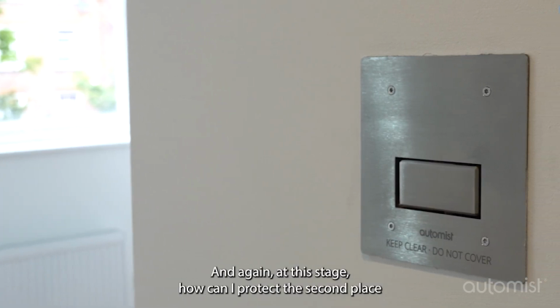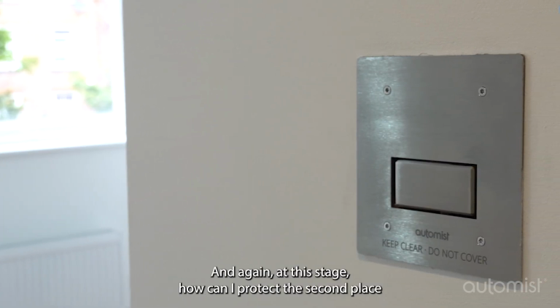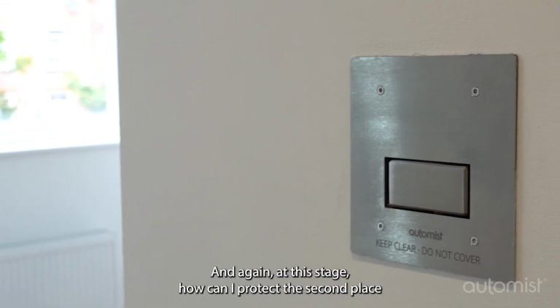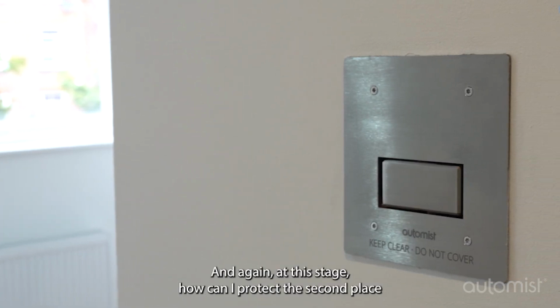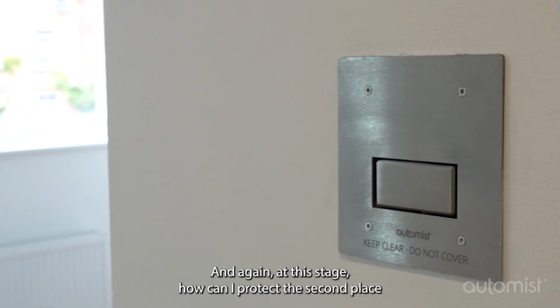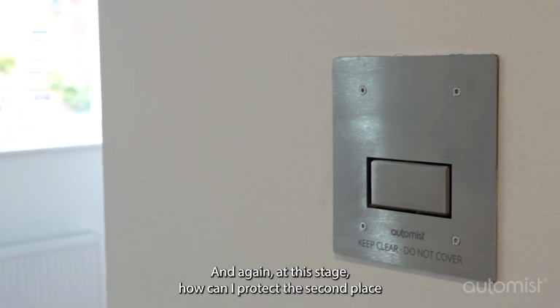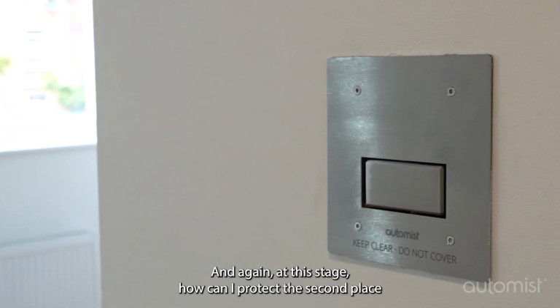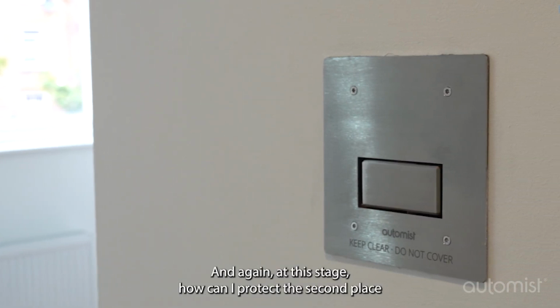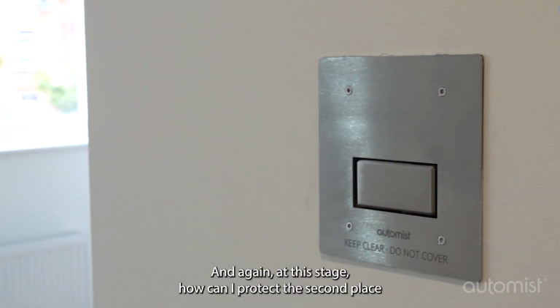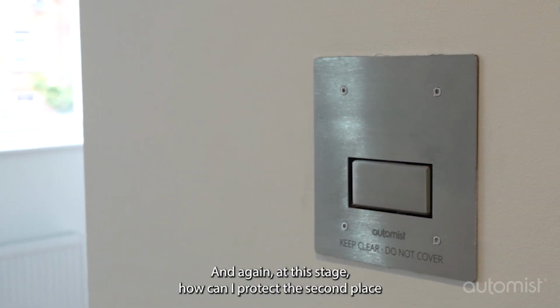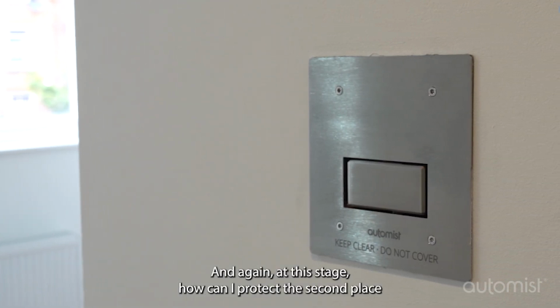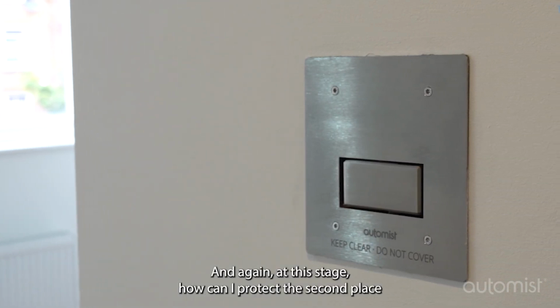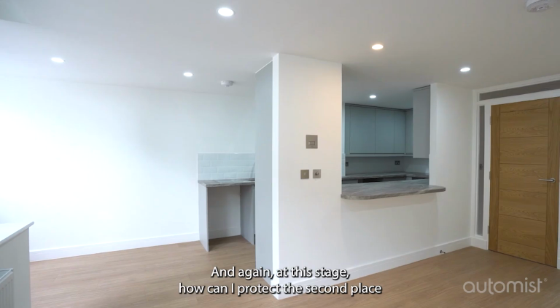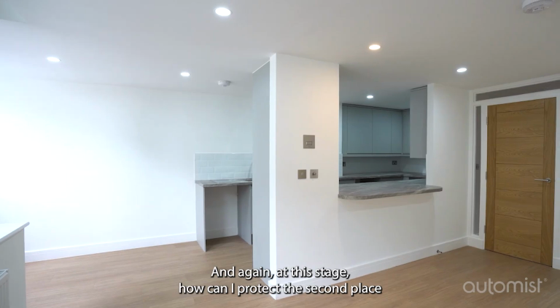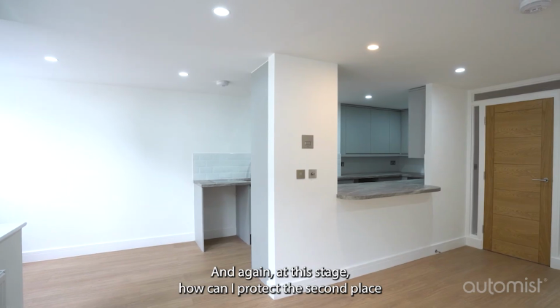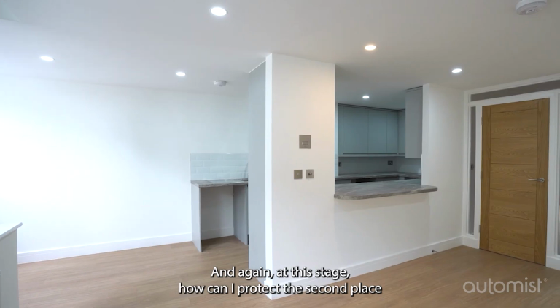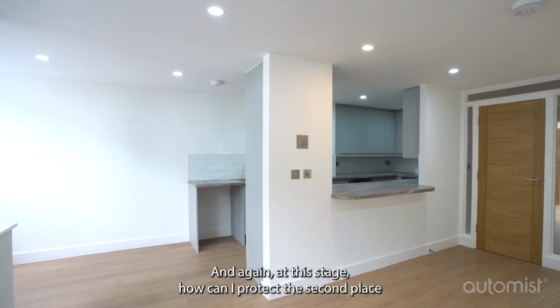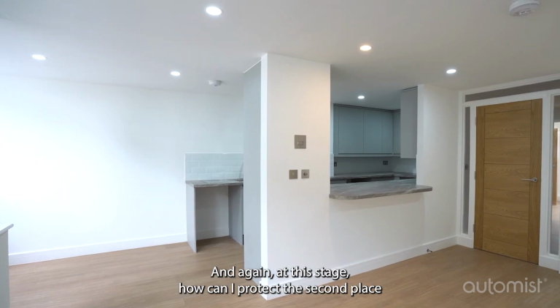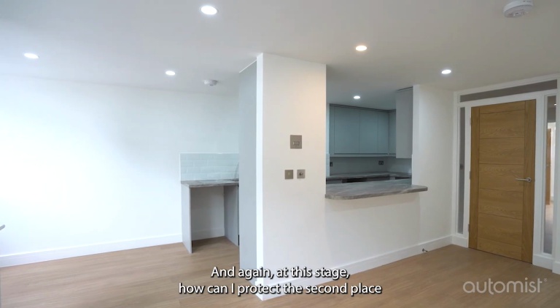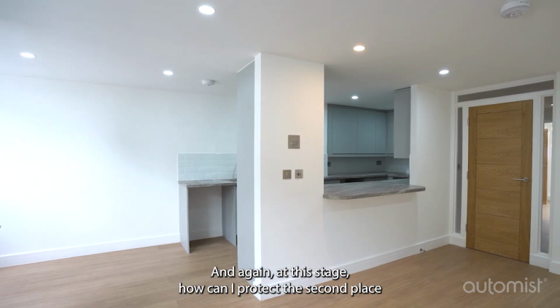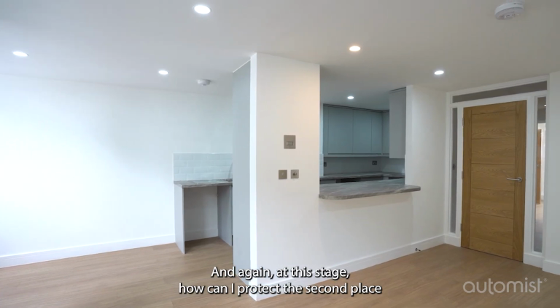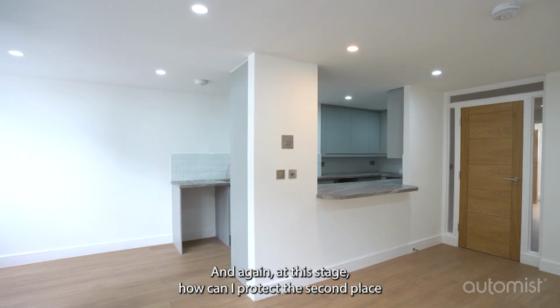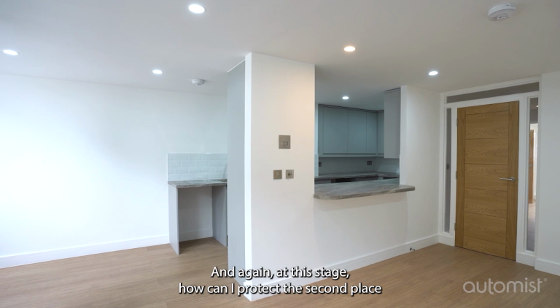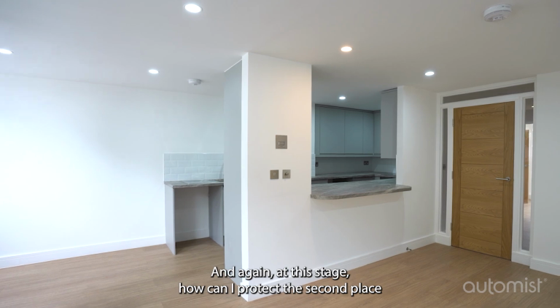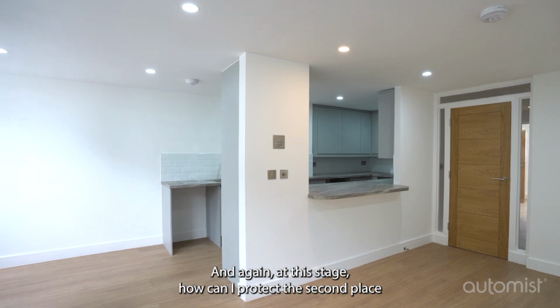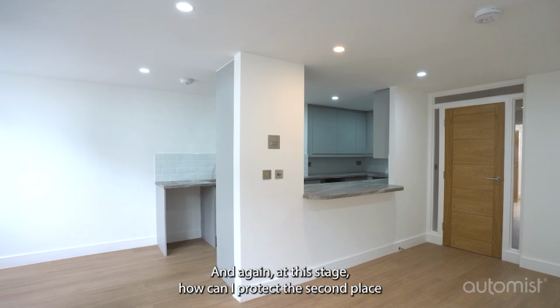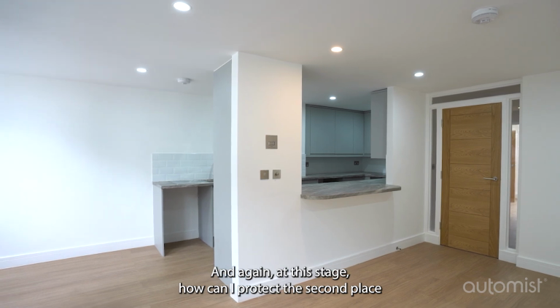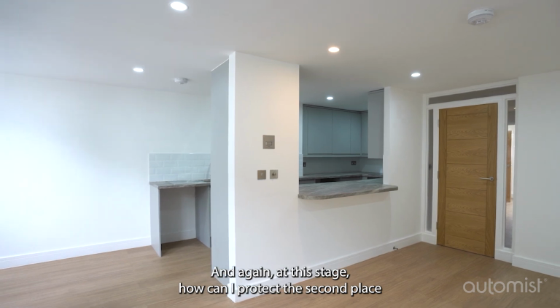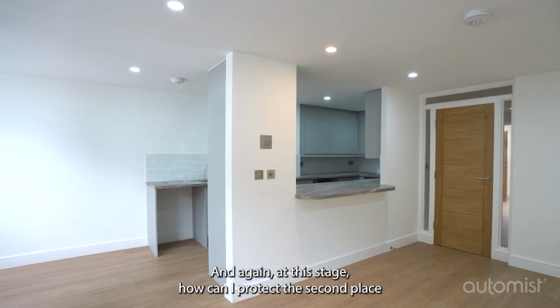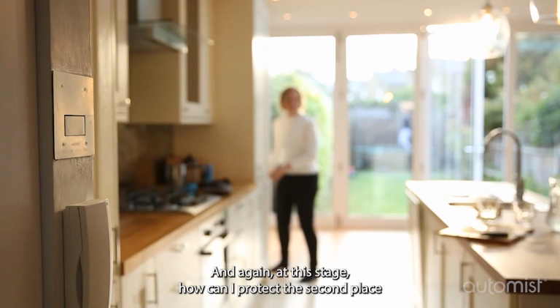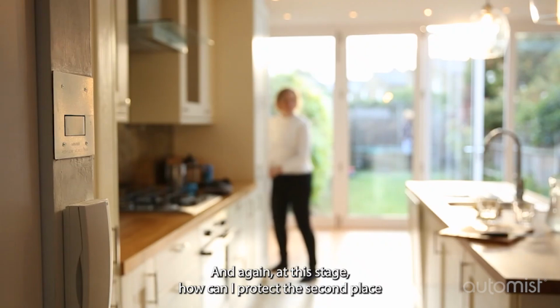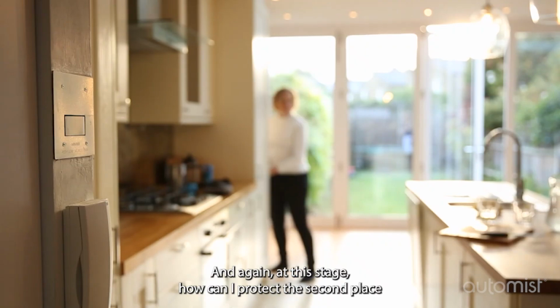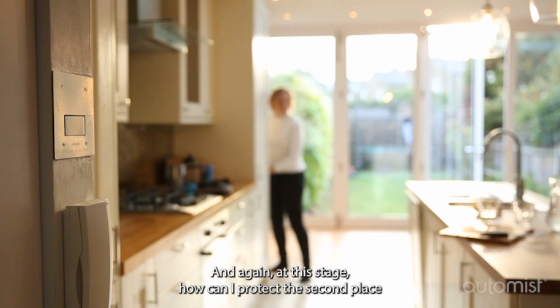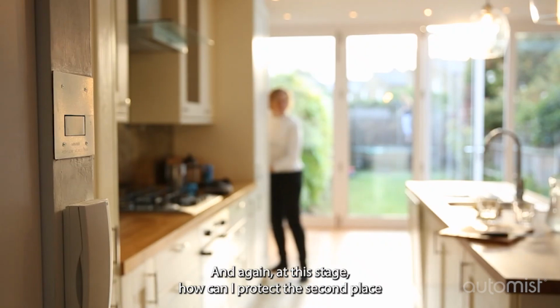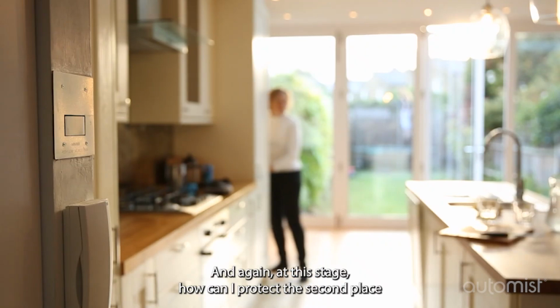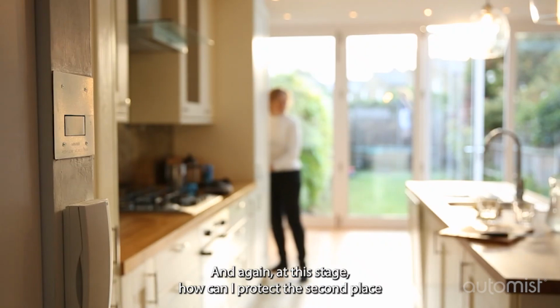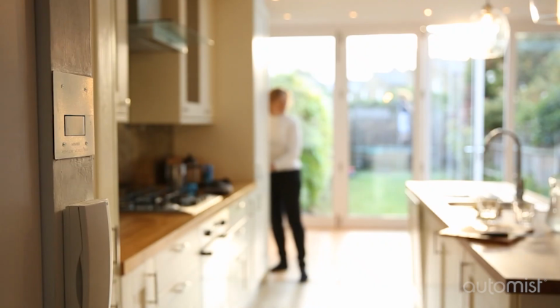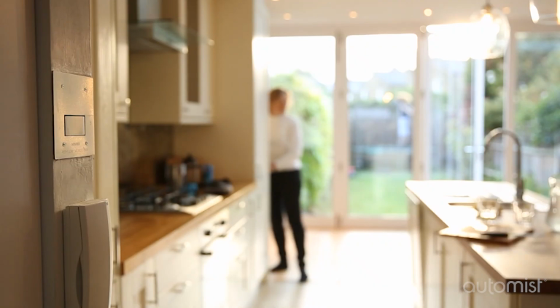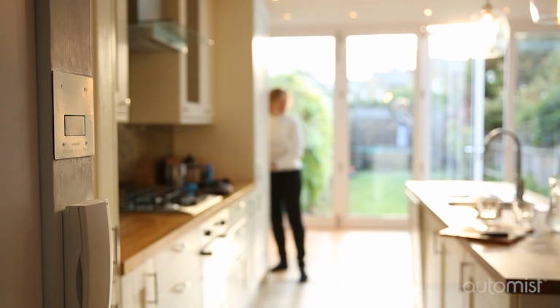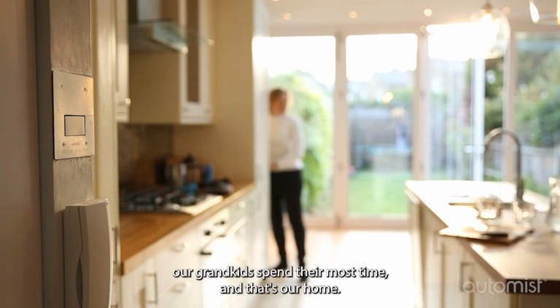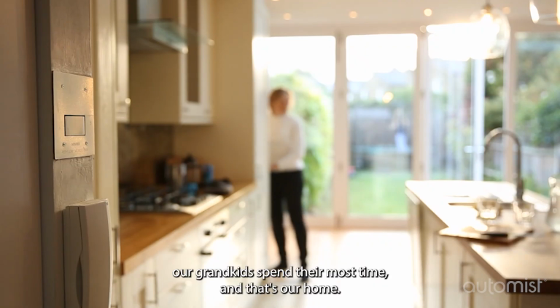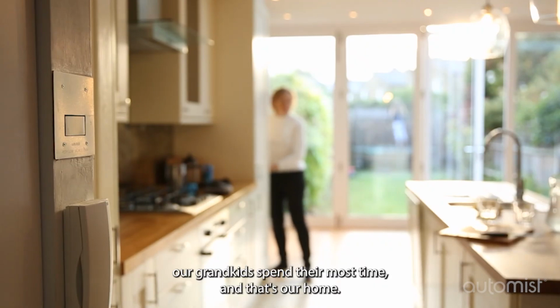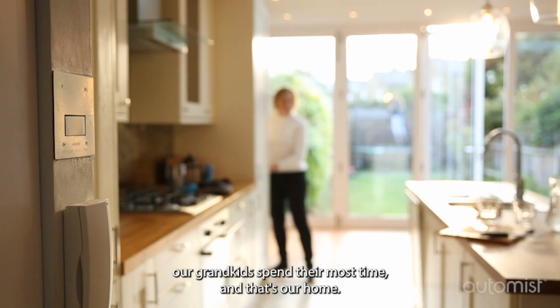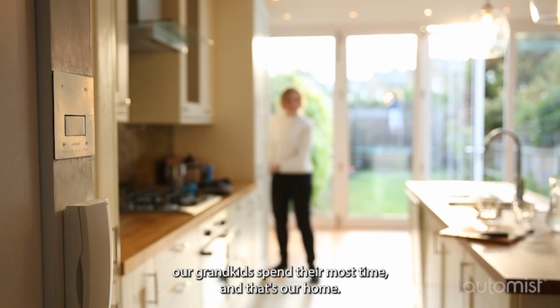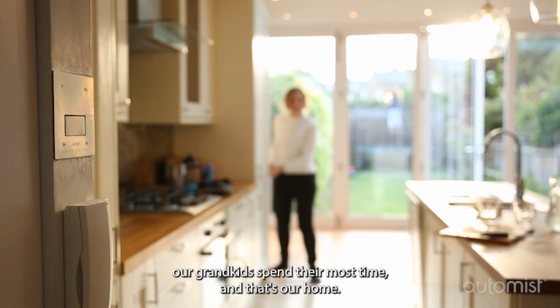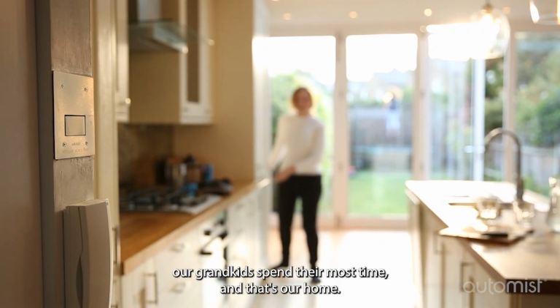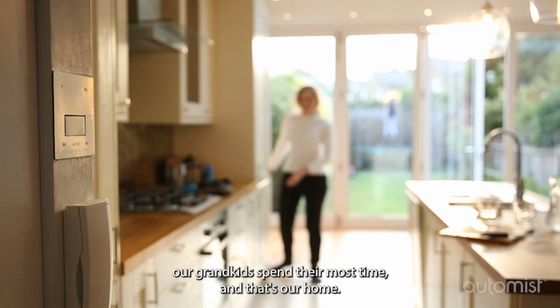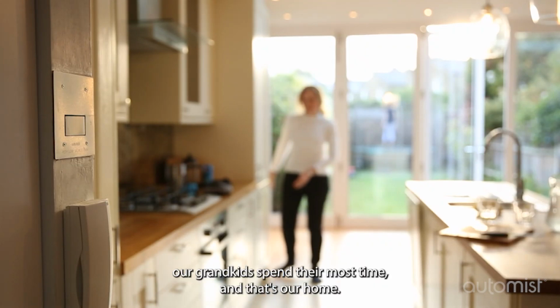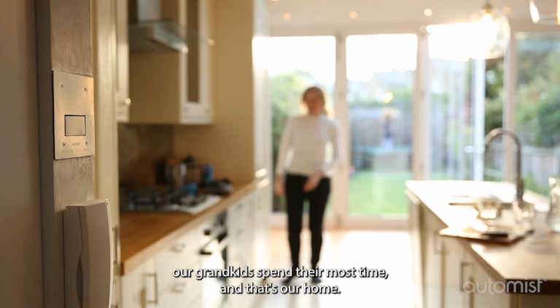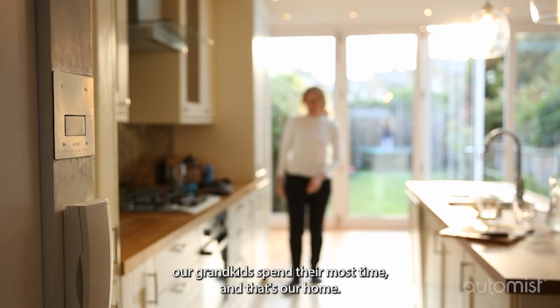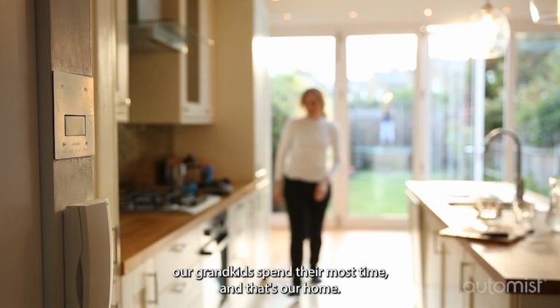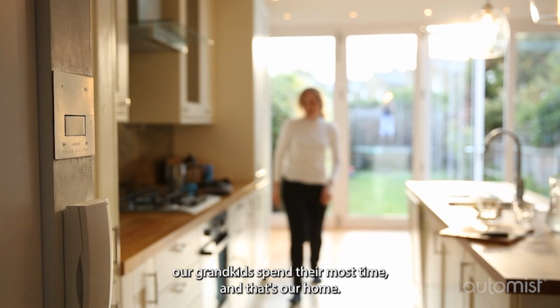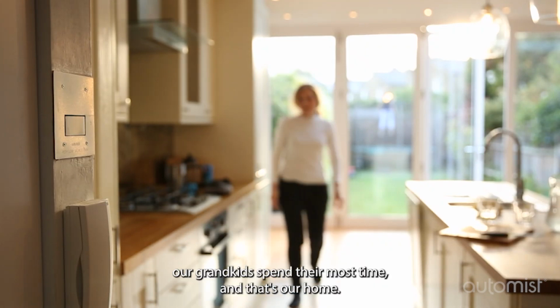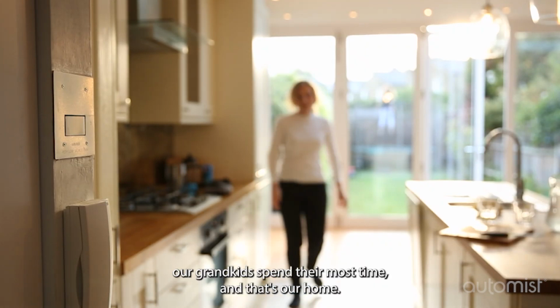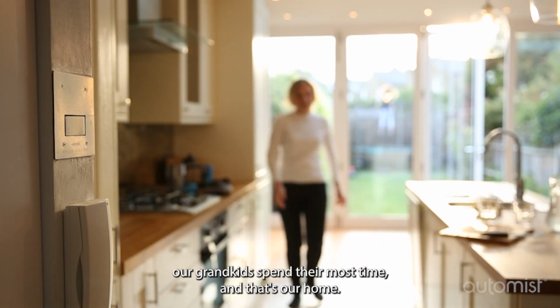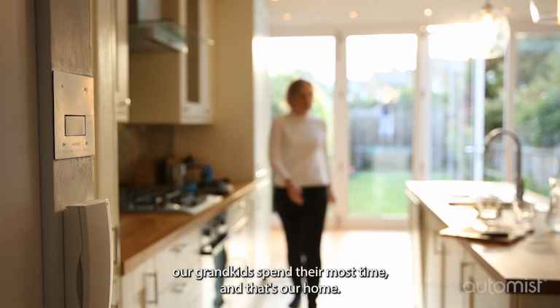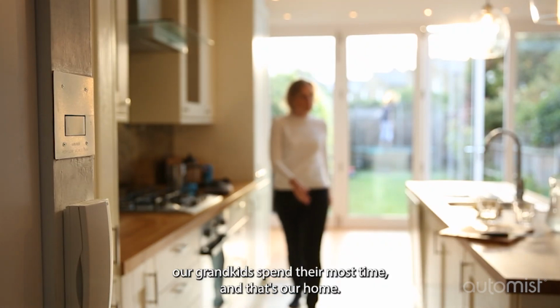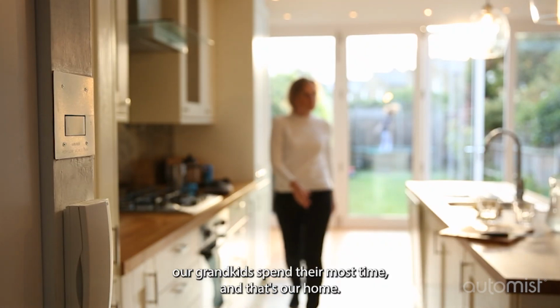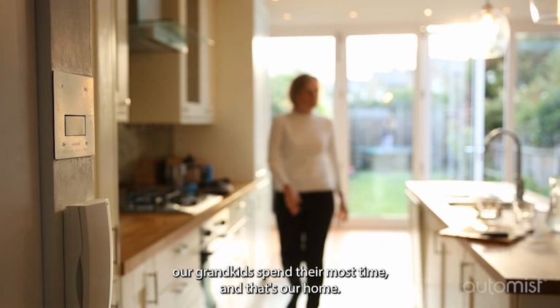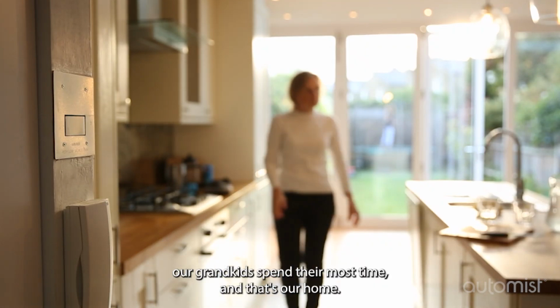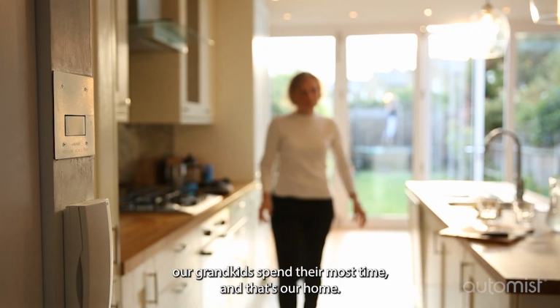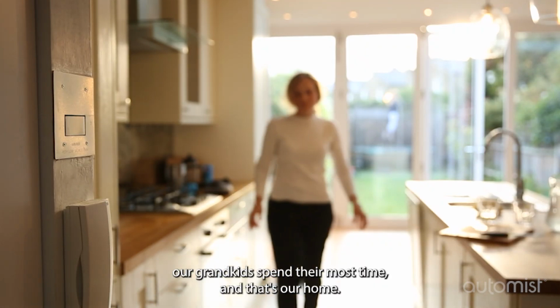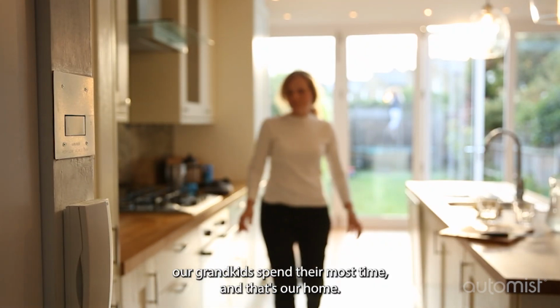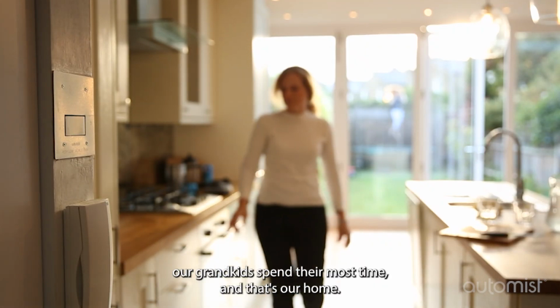At this stage, how can I protect the second place our grandkids spend their most time, and that's our home.